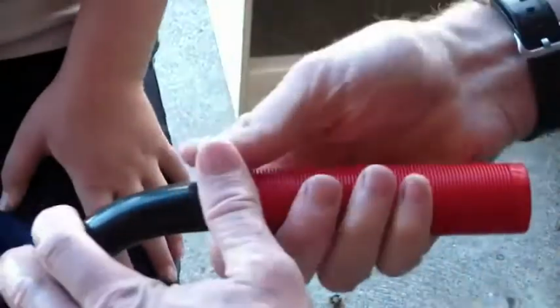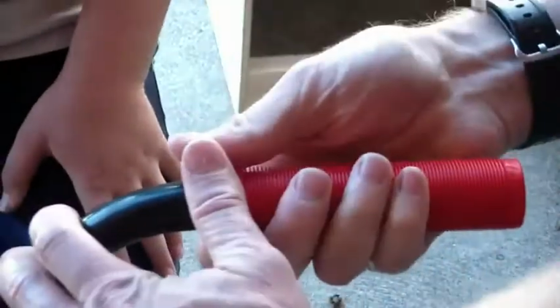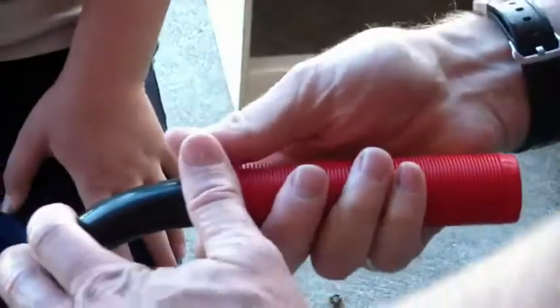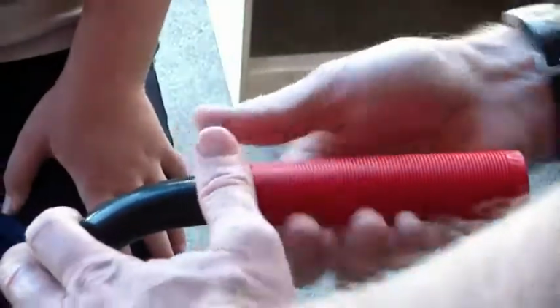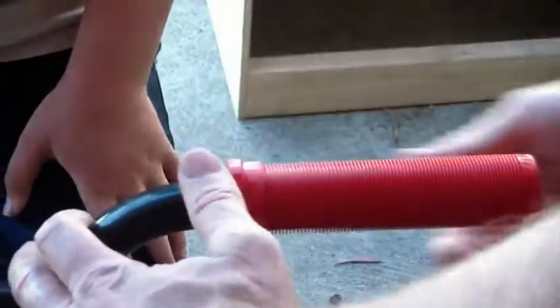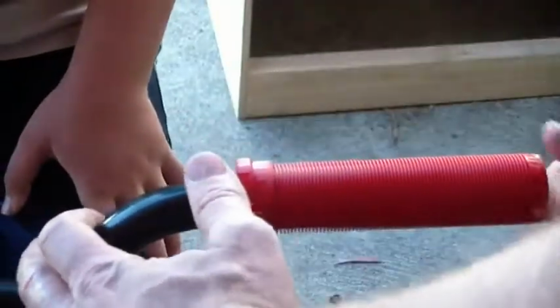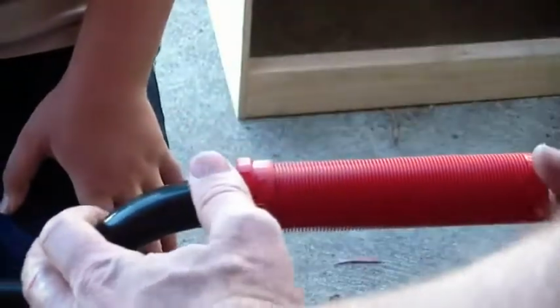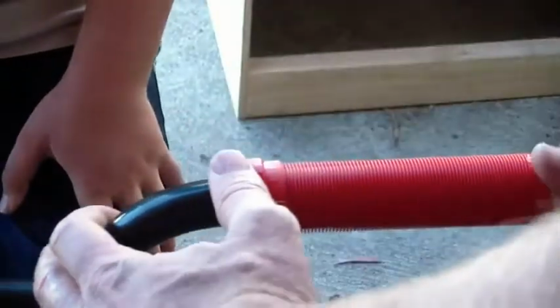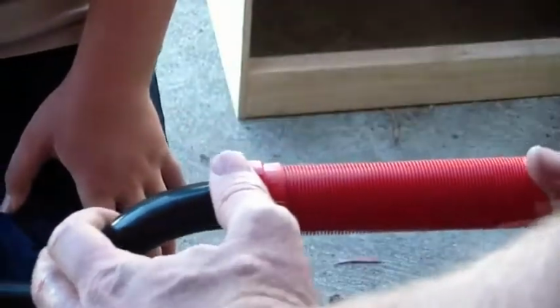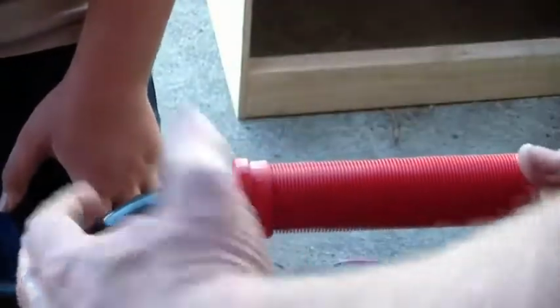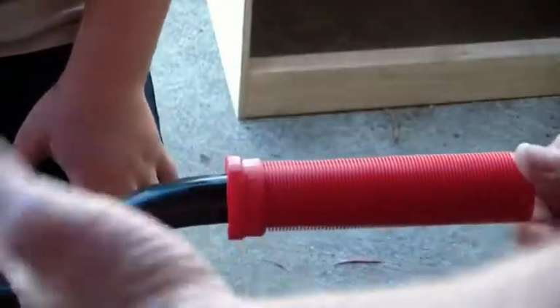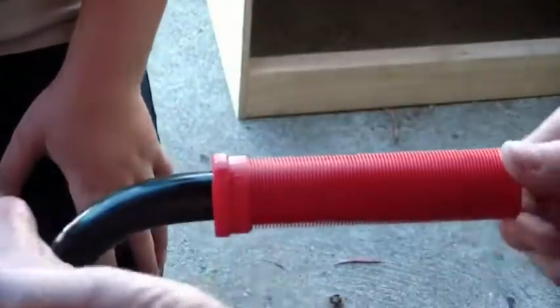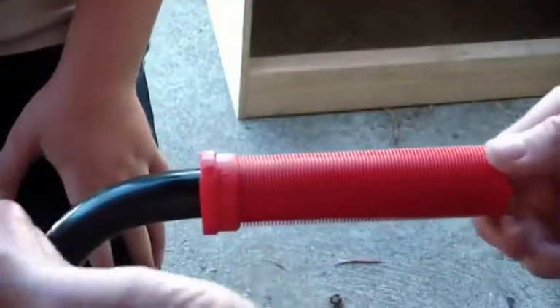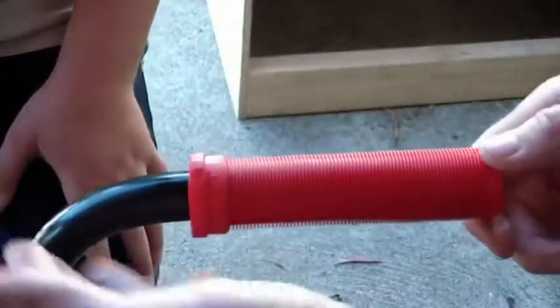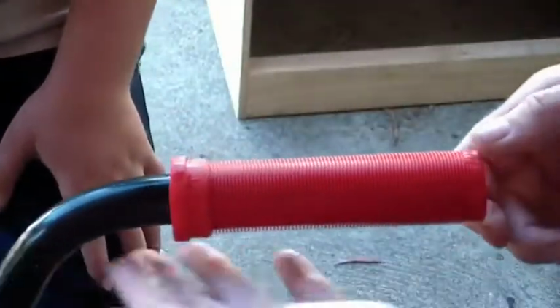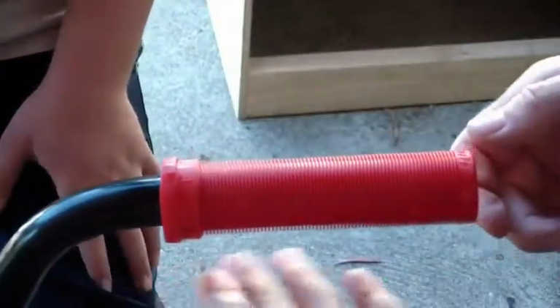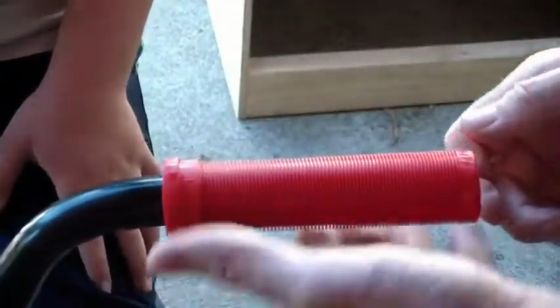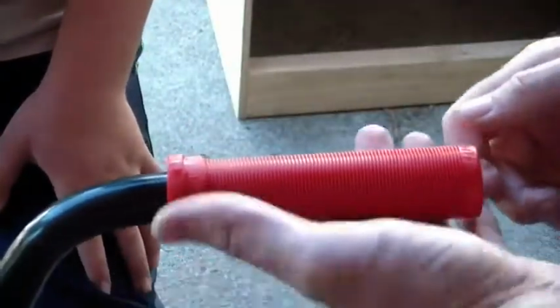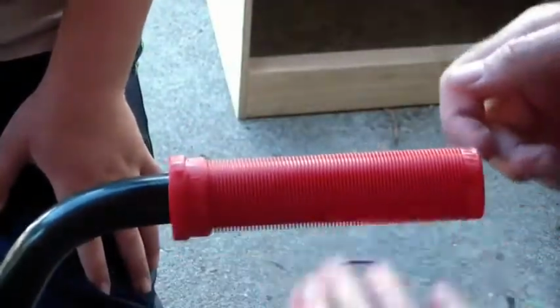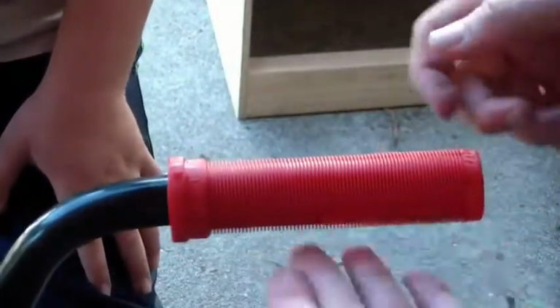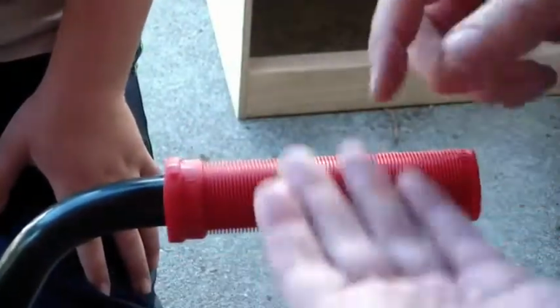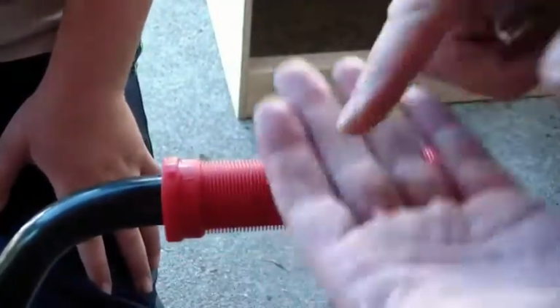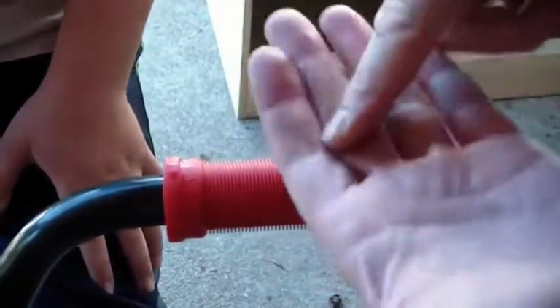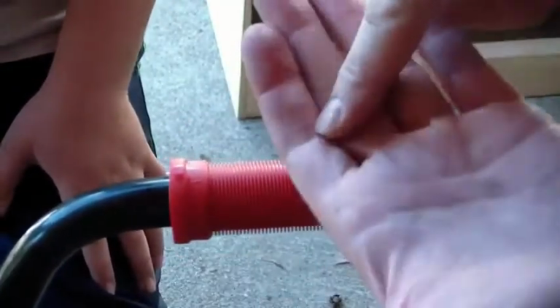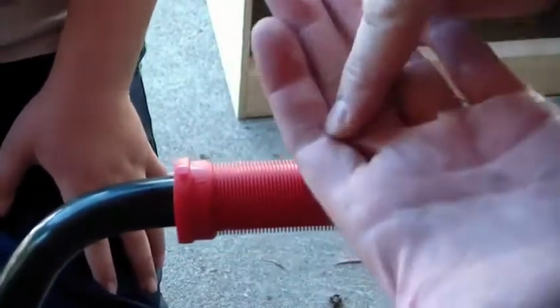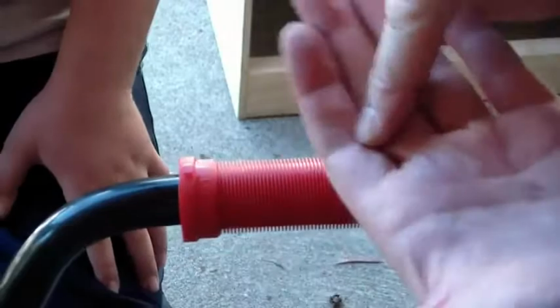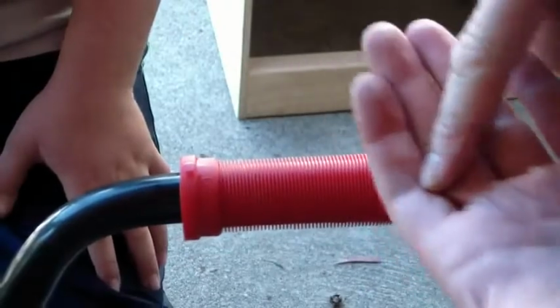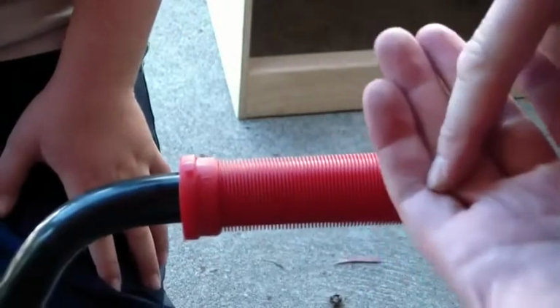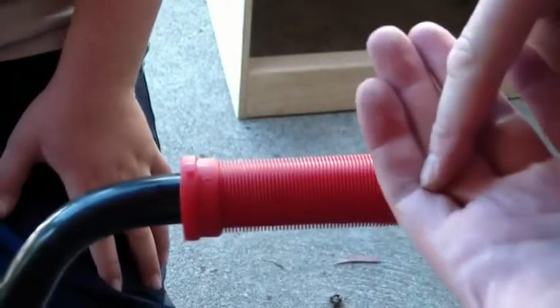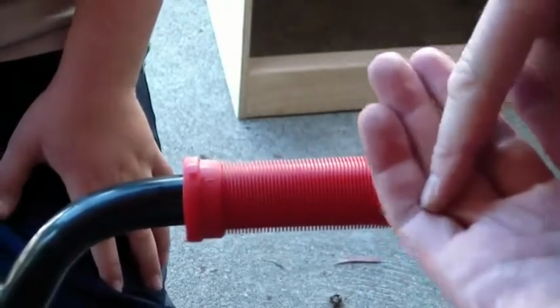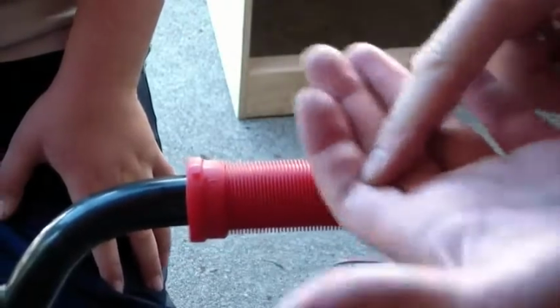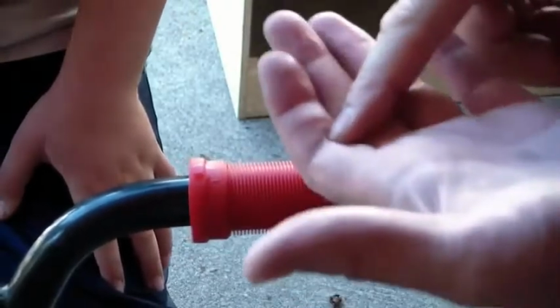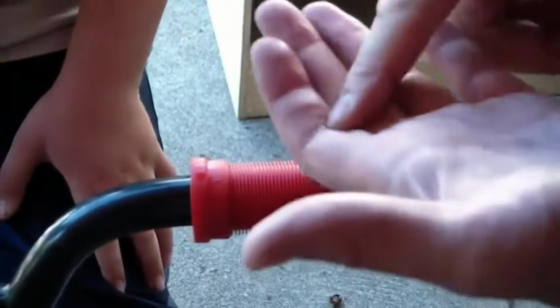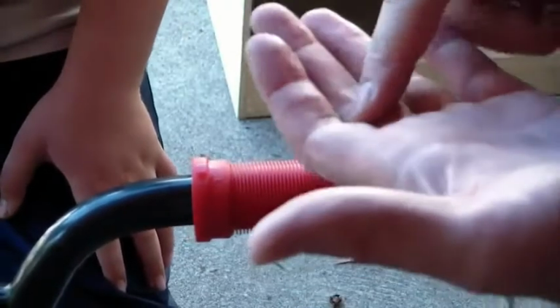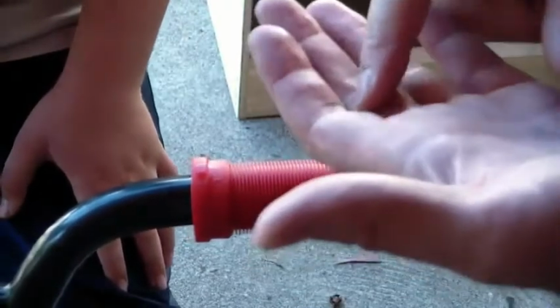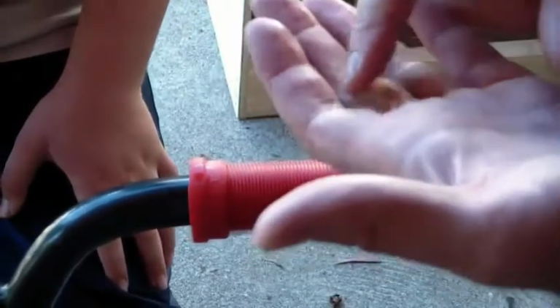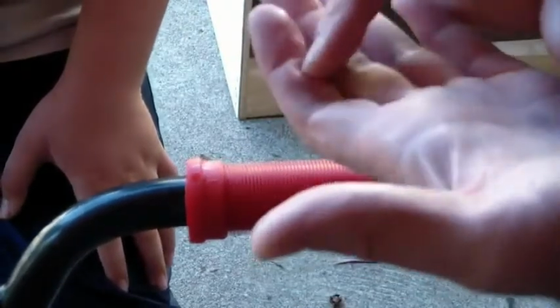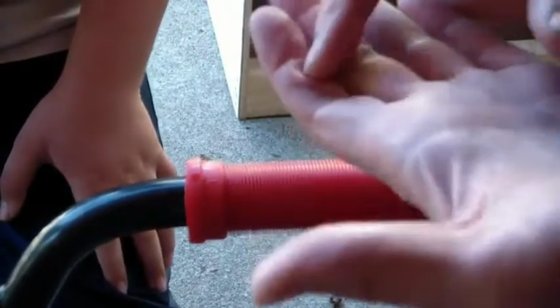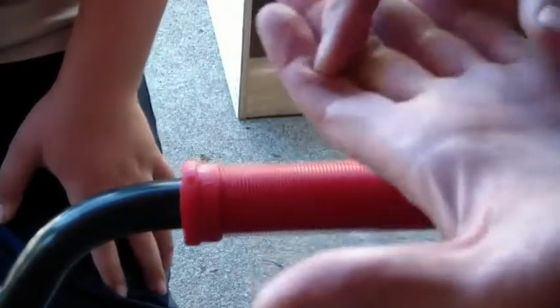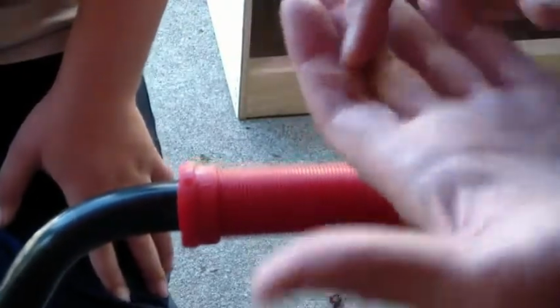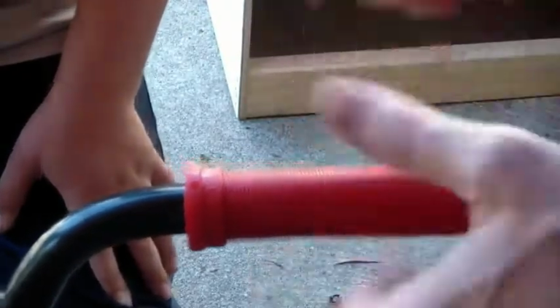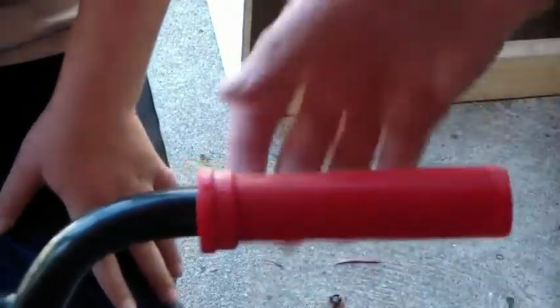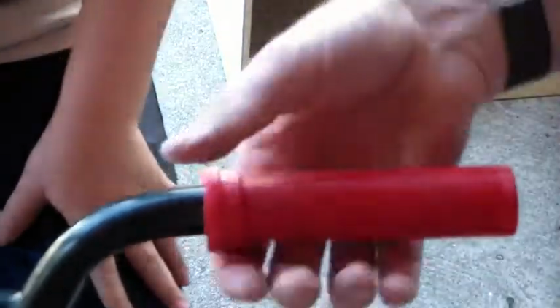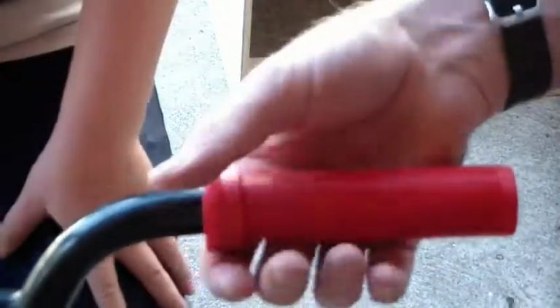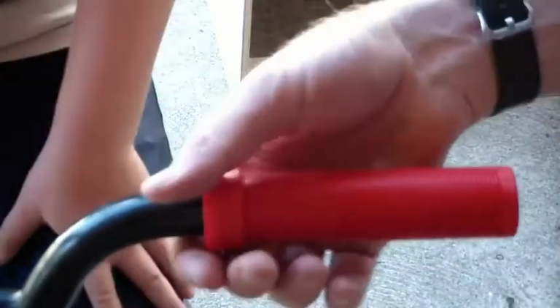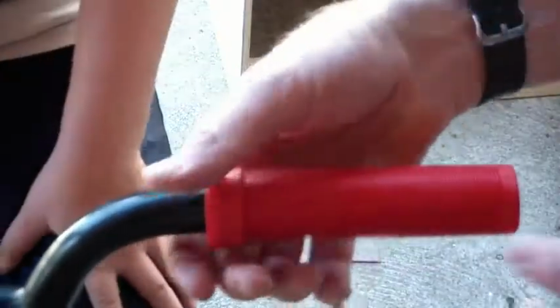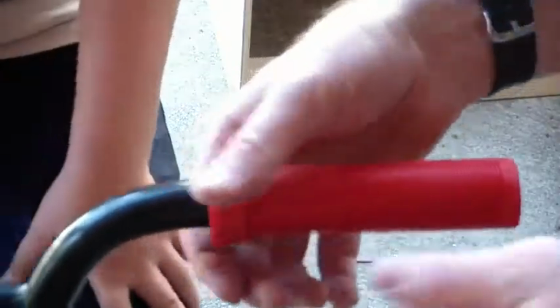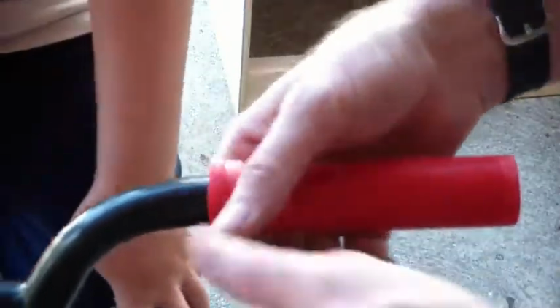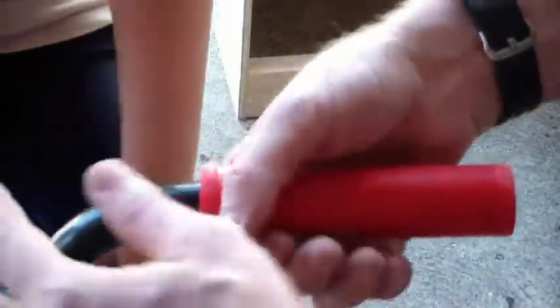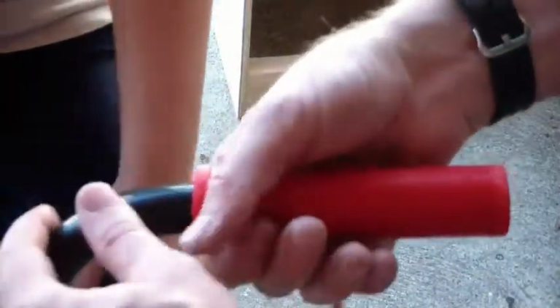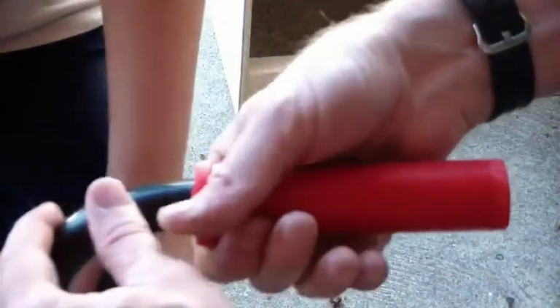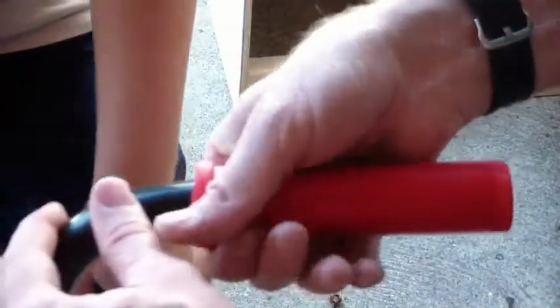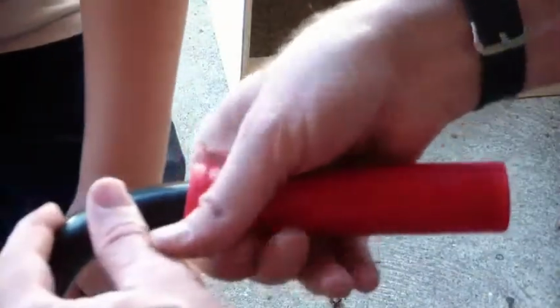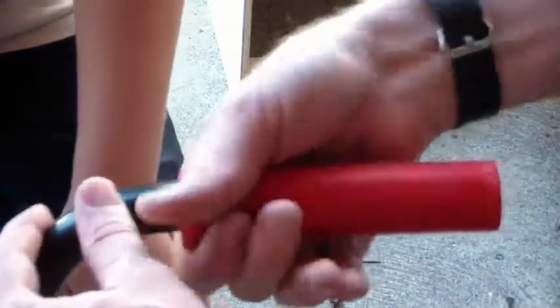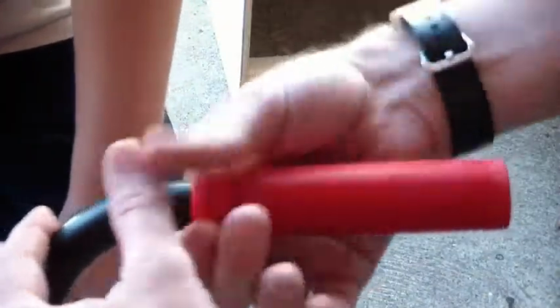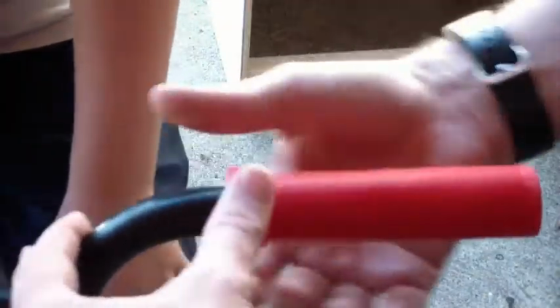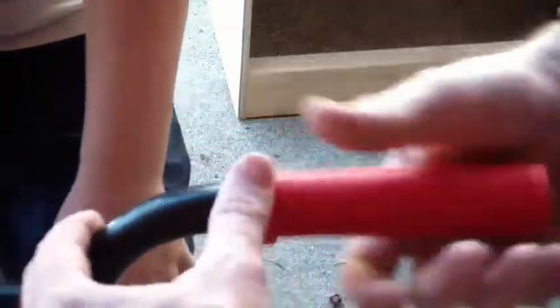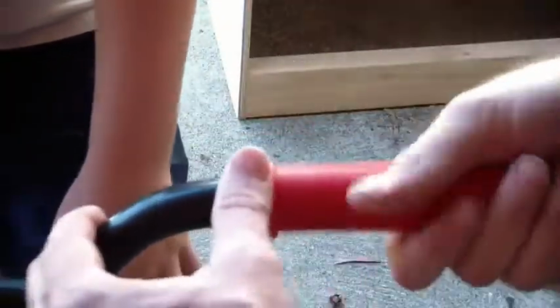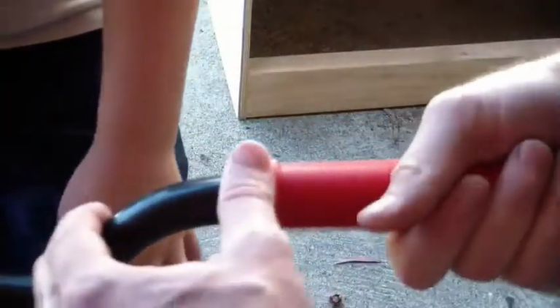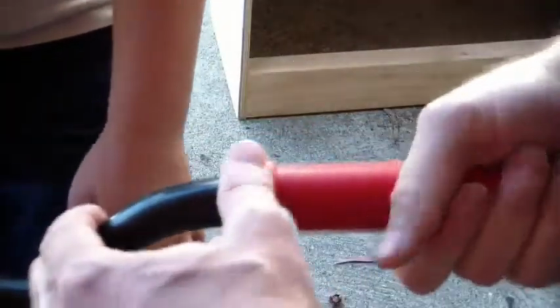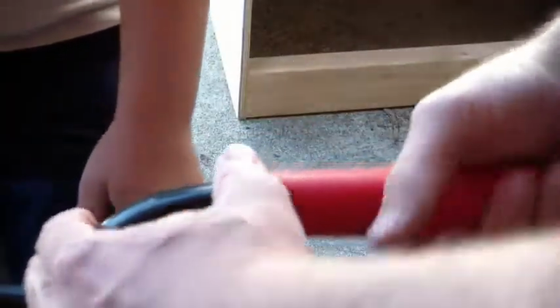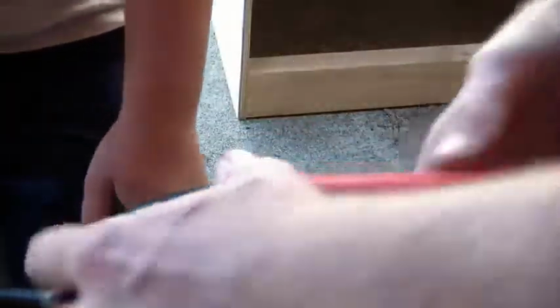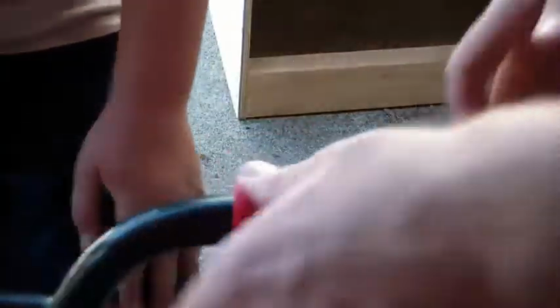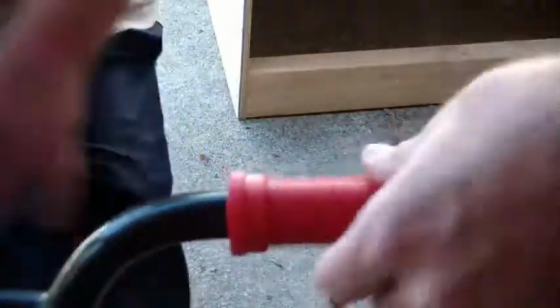Wow, that worked. Now if you have any open cuts like I happen to have in my hand from before, it'll disinfect them. That hurts.